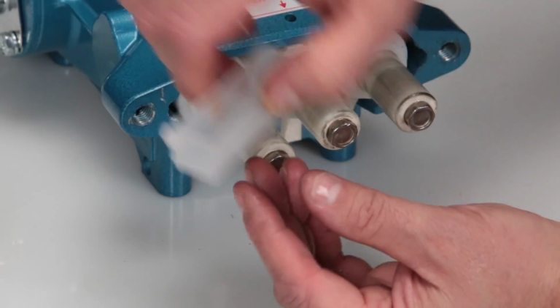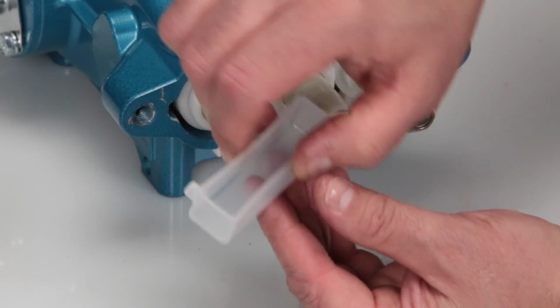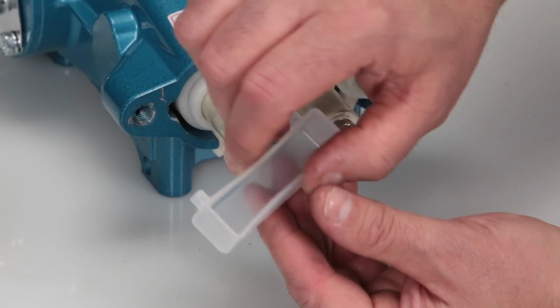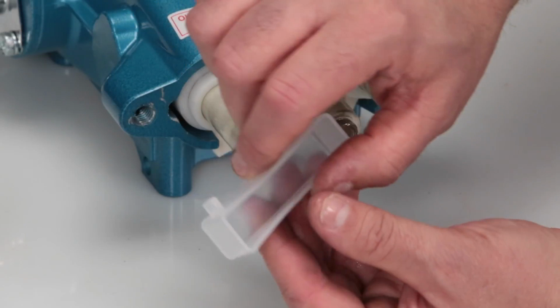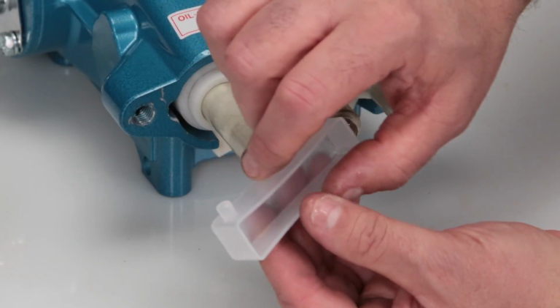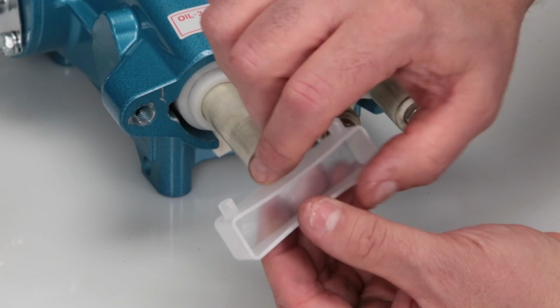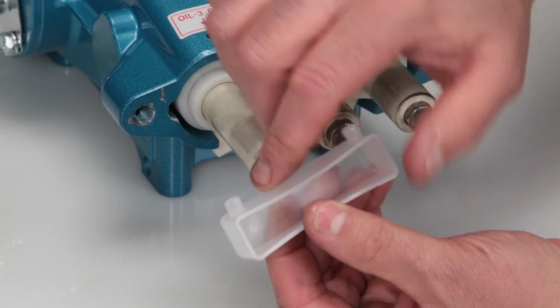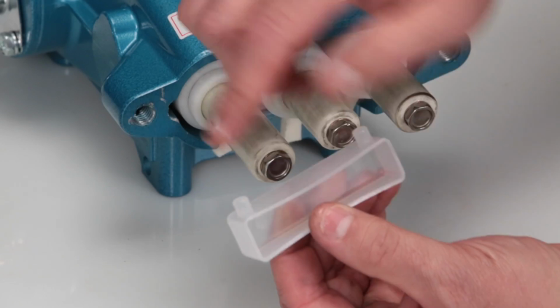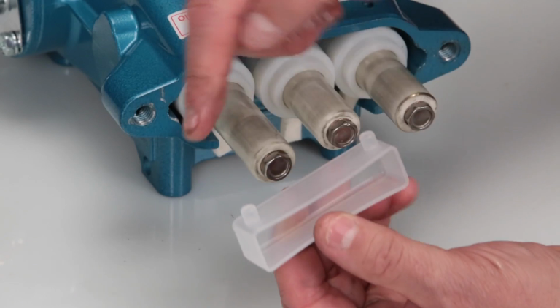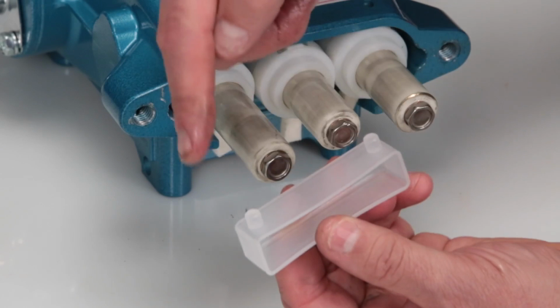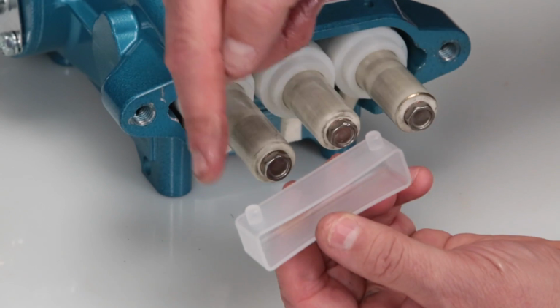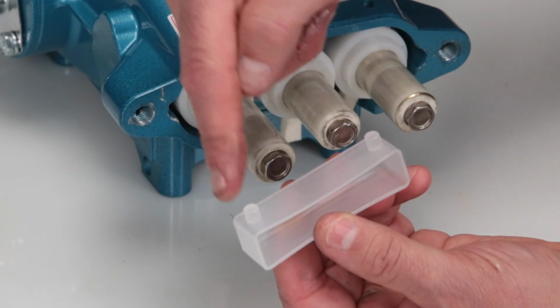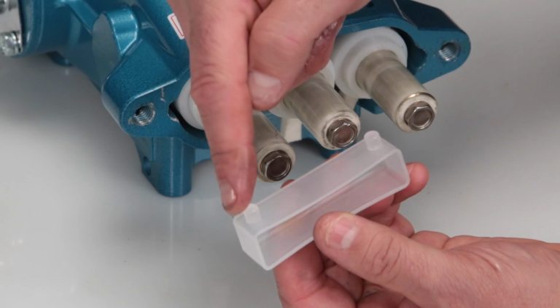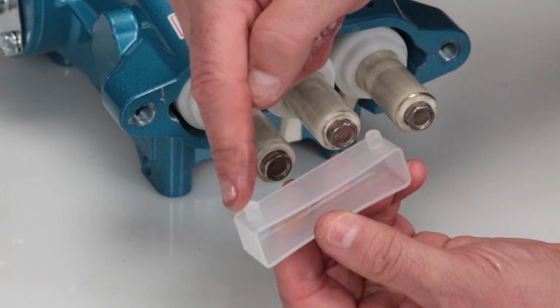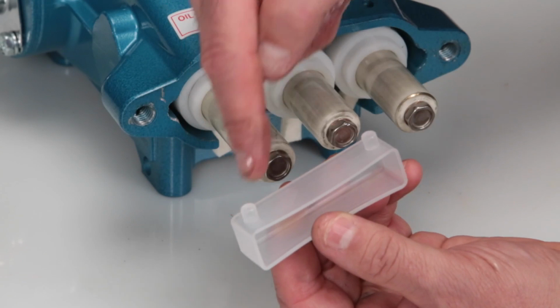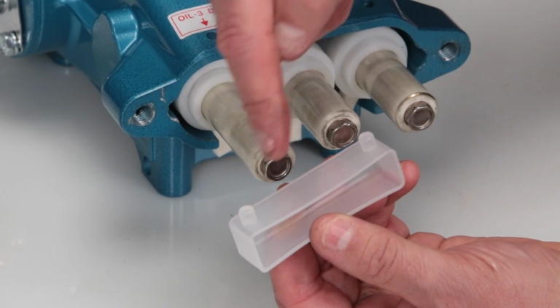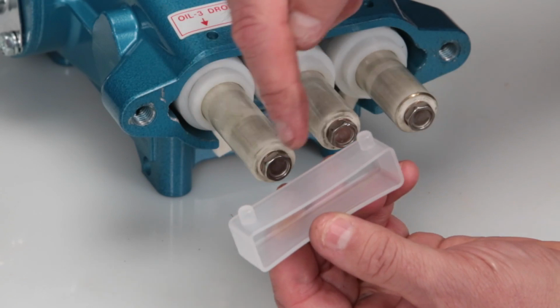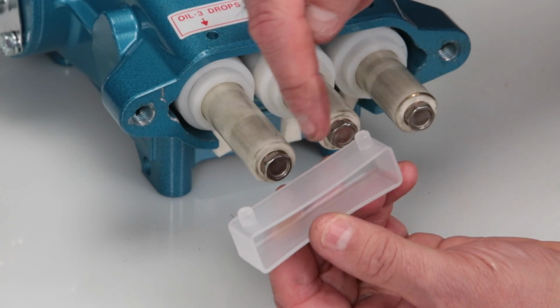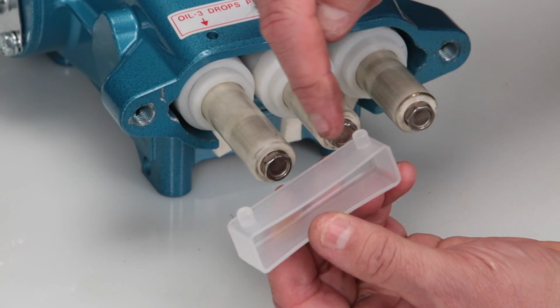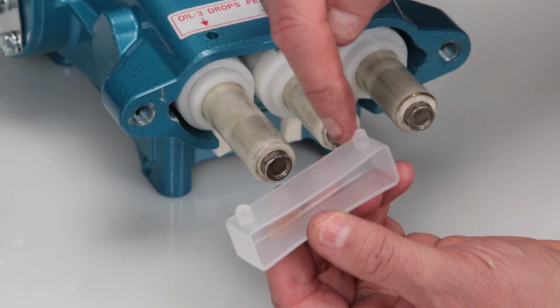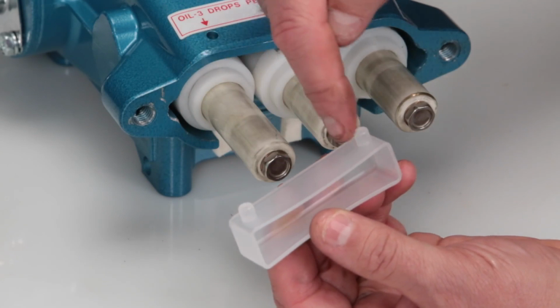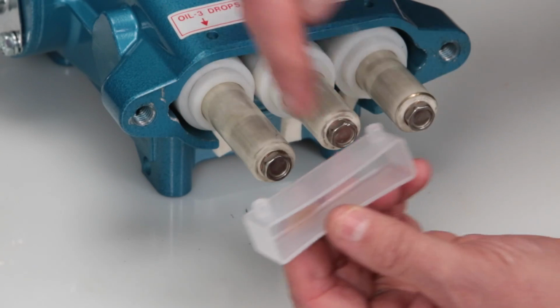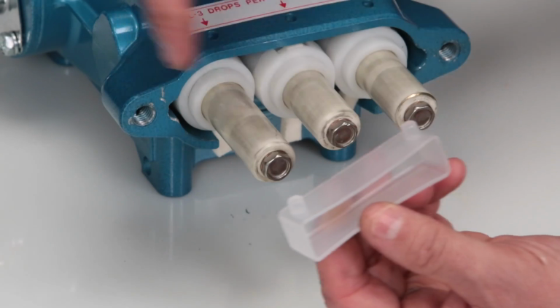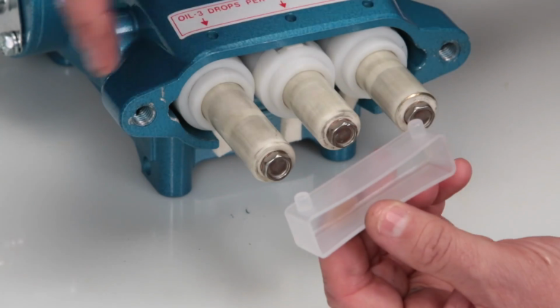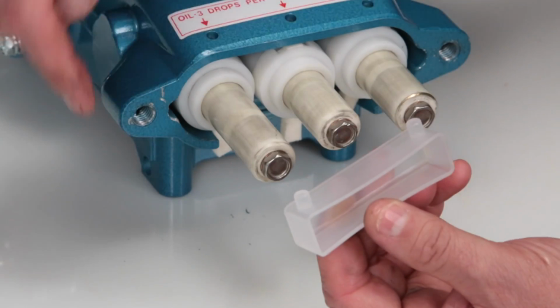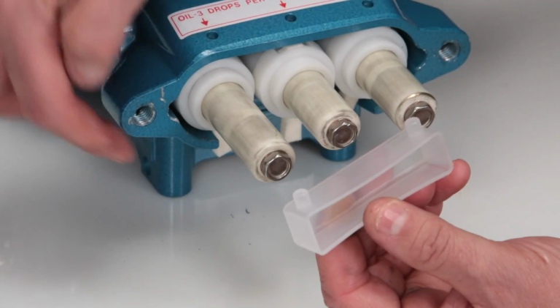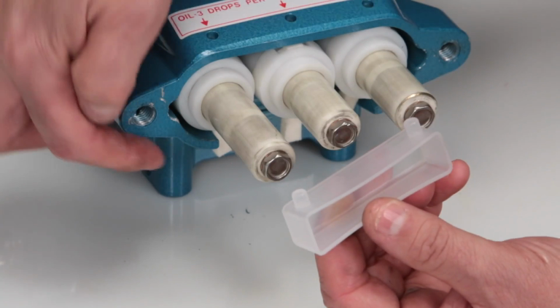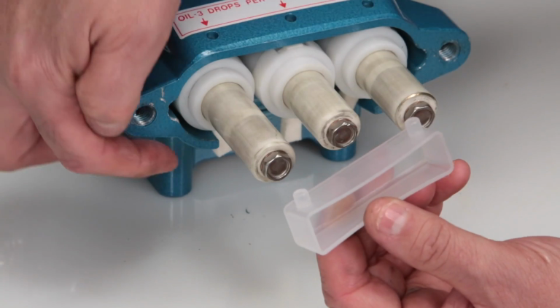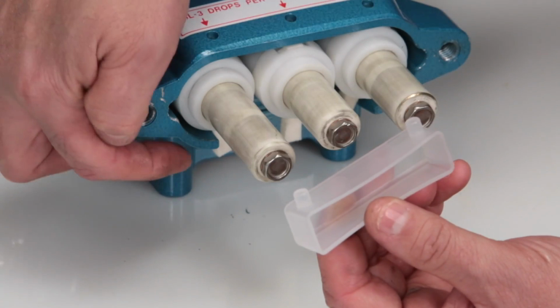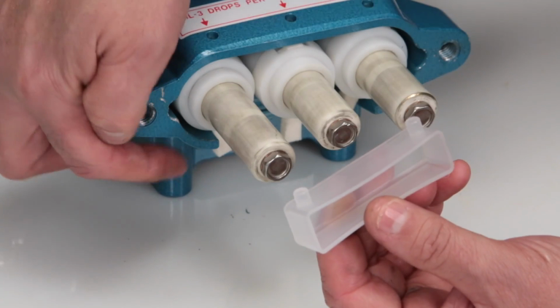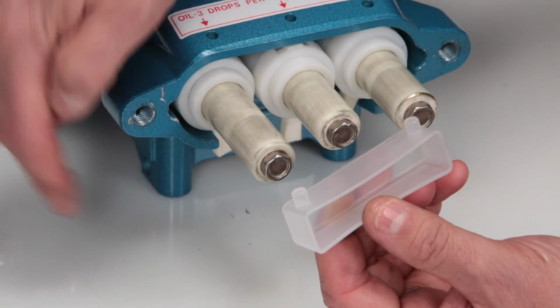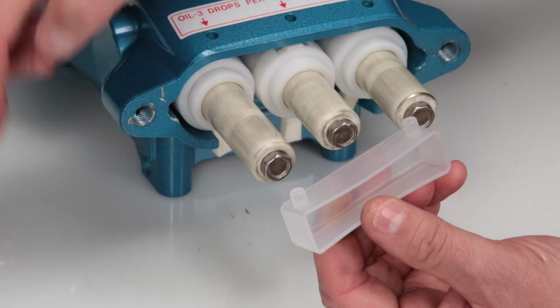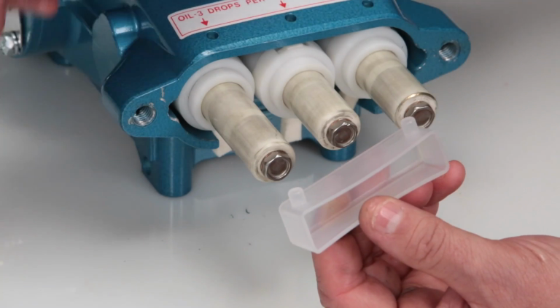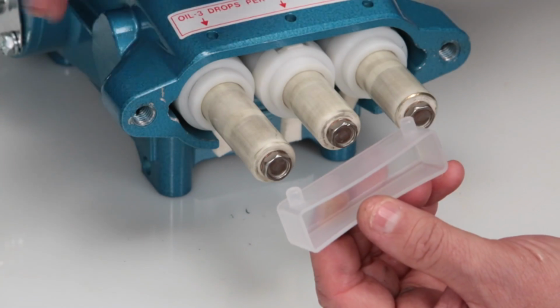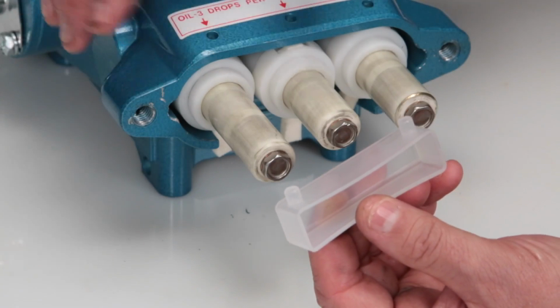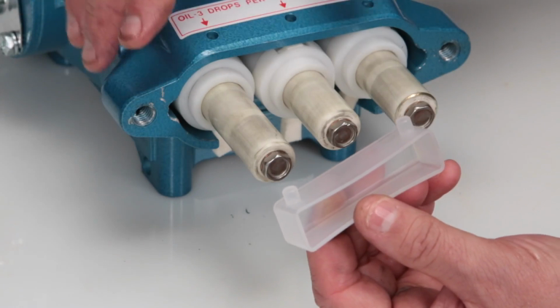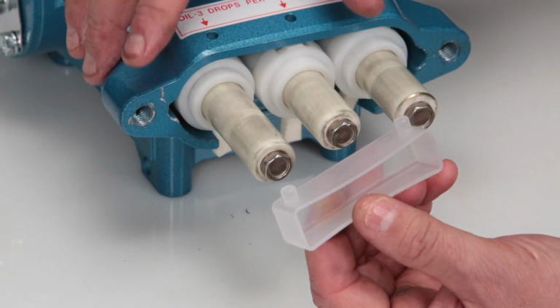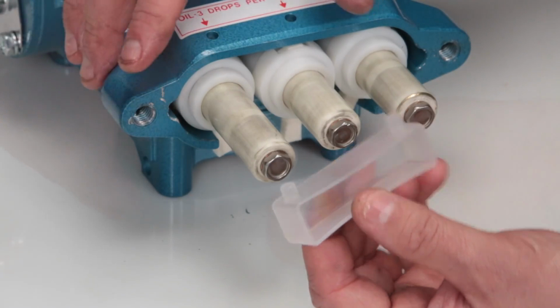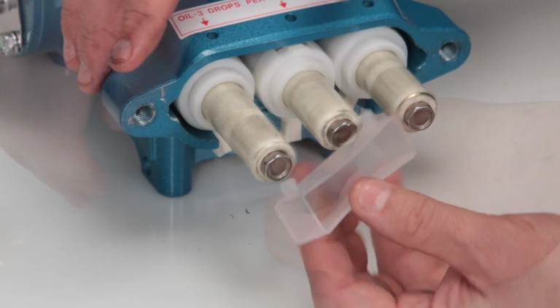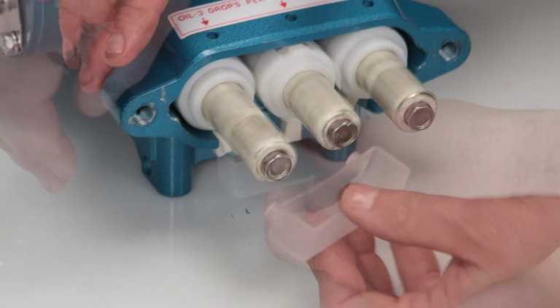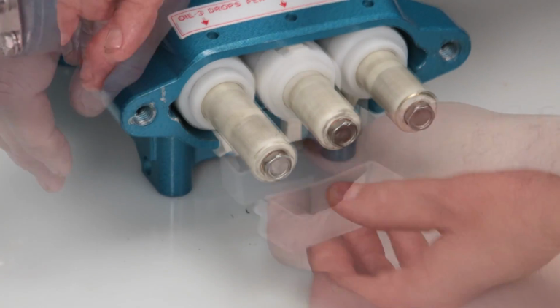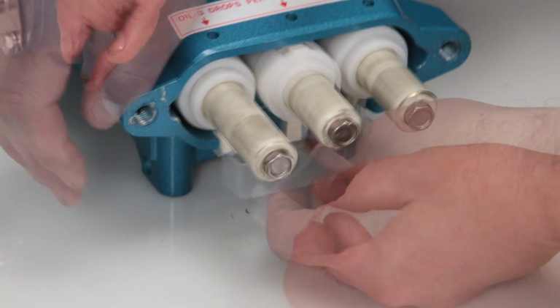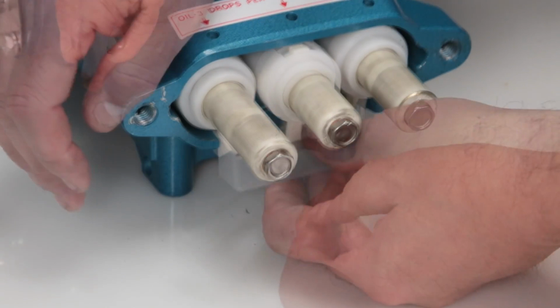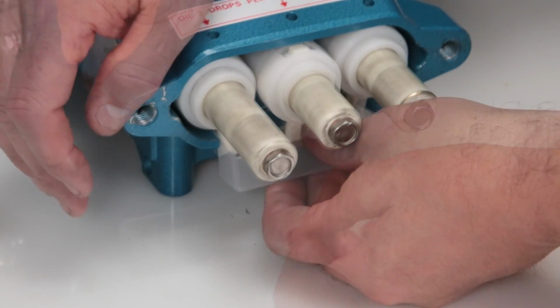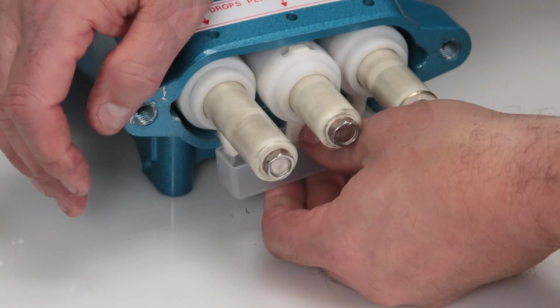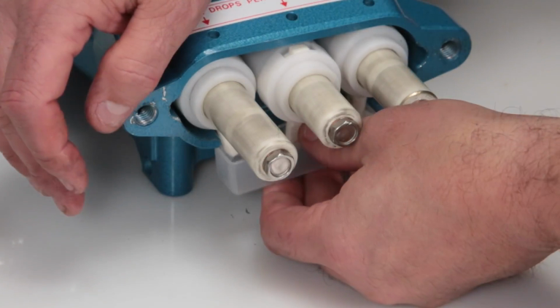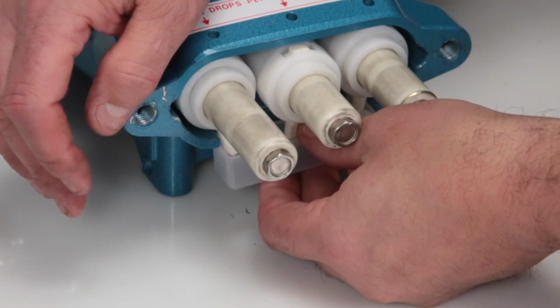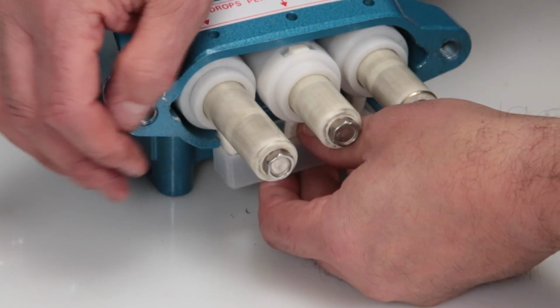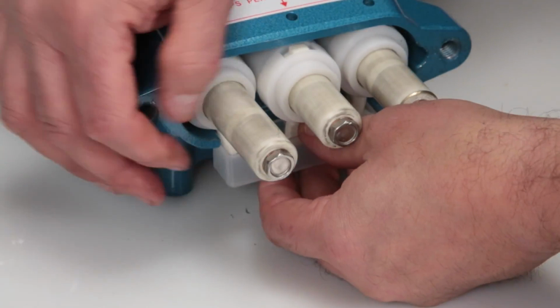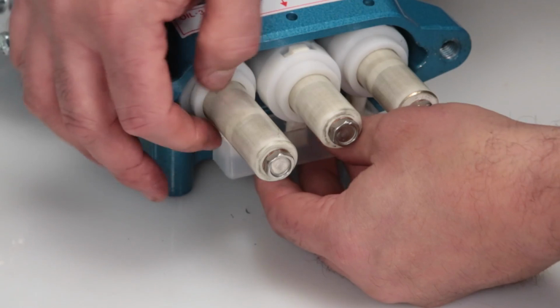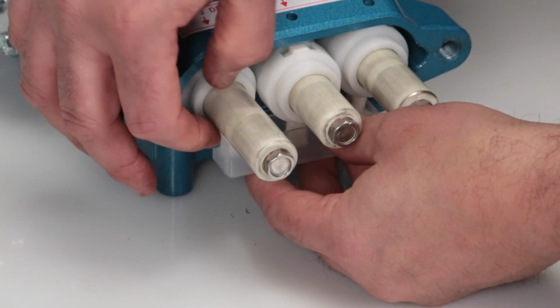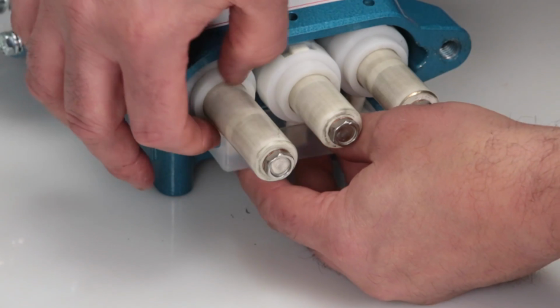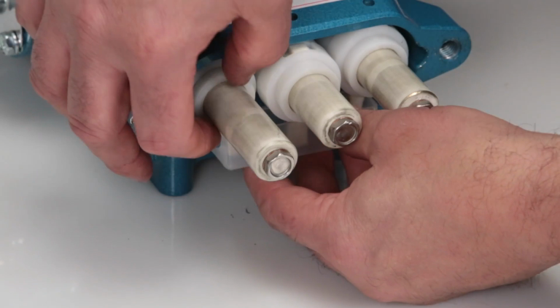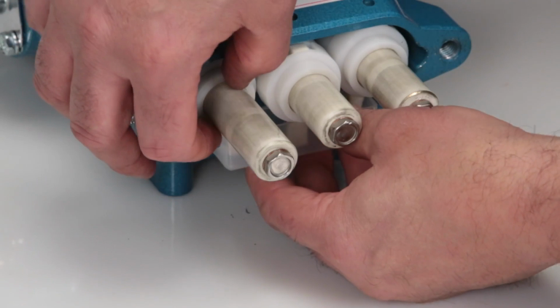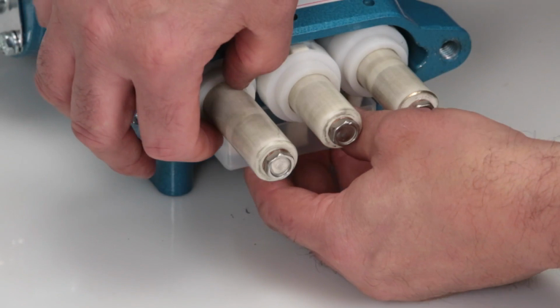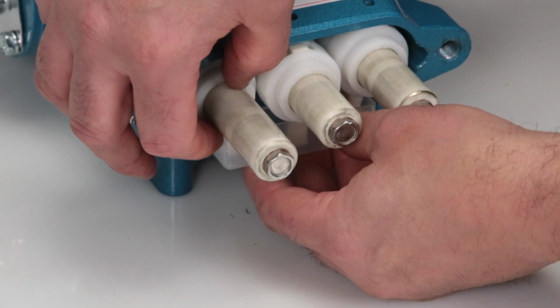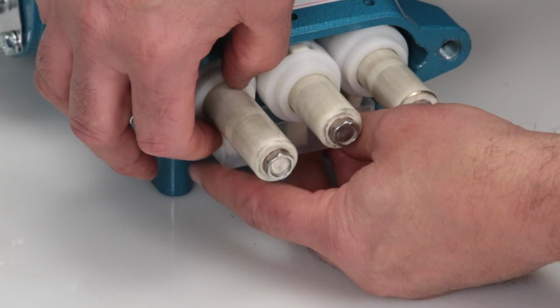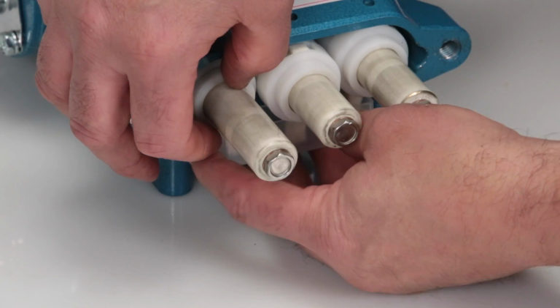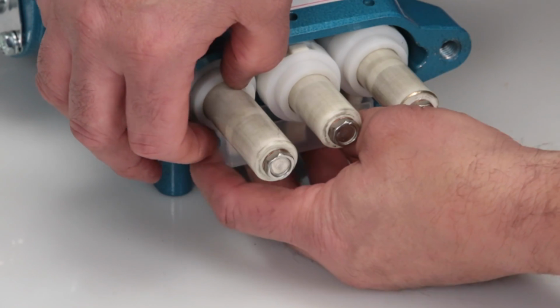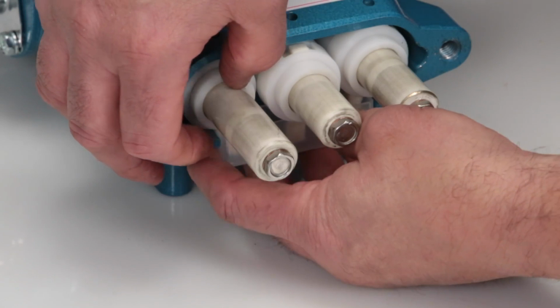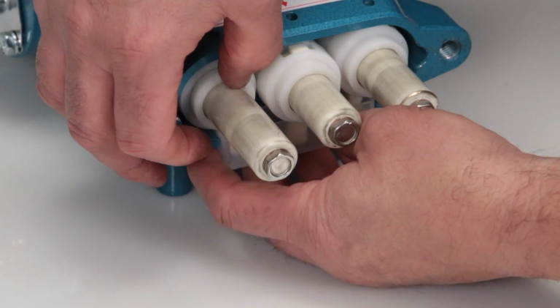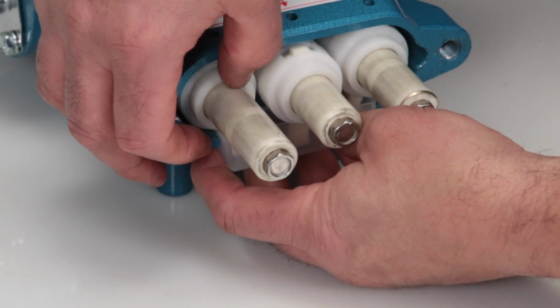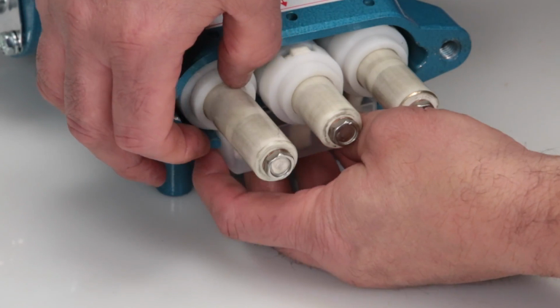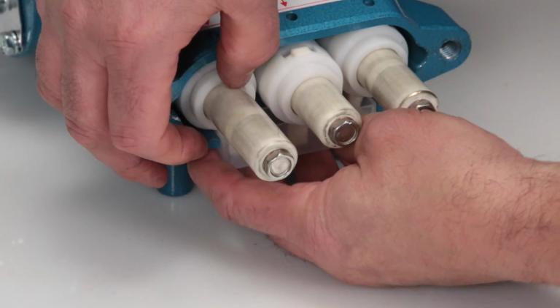The oil pan has two tabs that rest in the crankcase. With the tabs sitting inside of the oil pan, press into place.